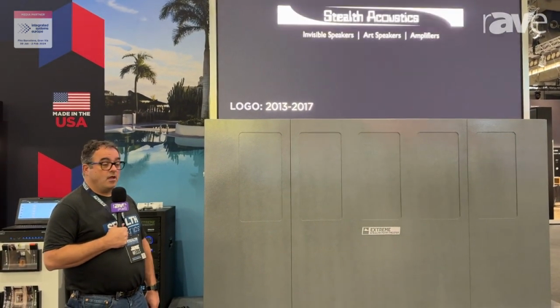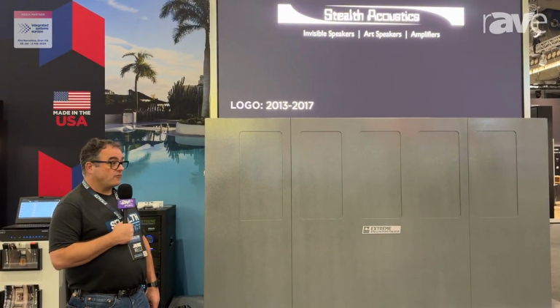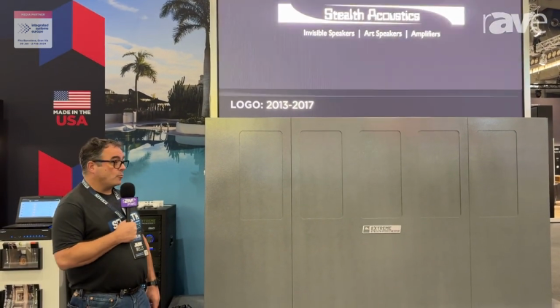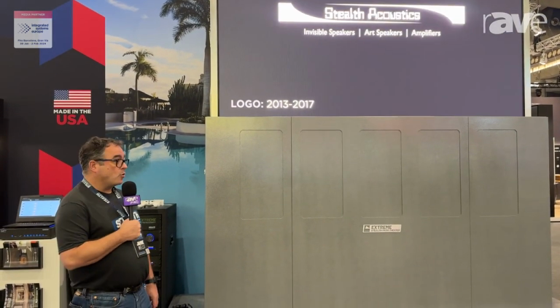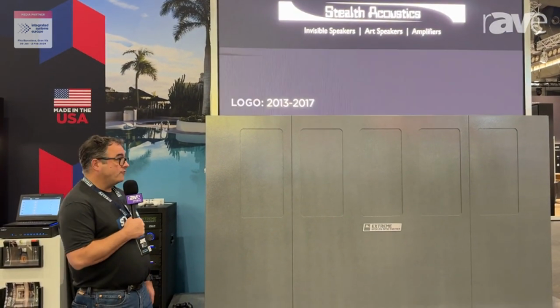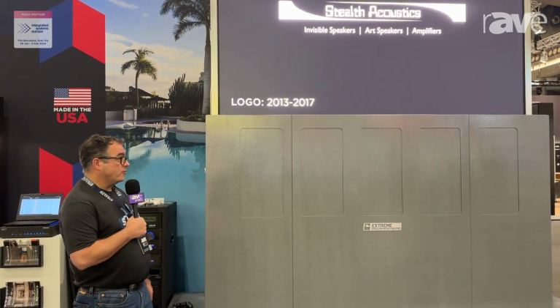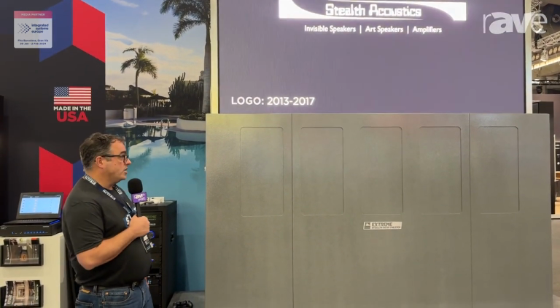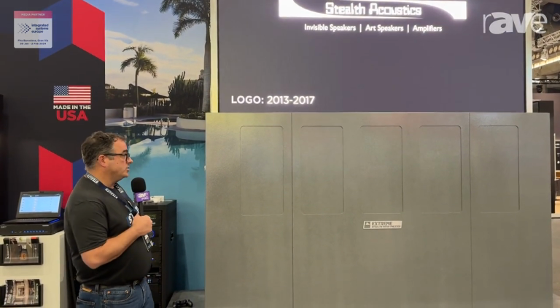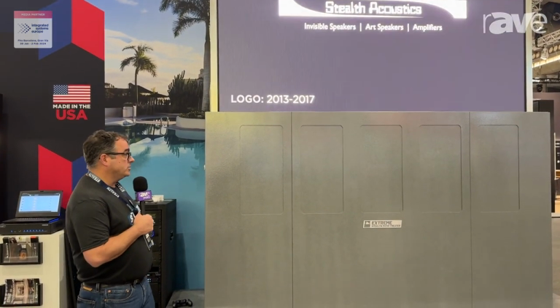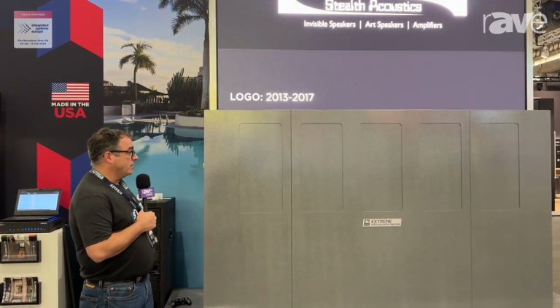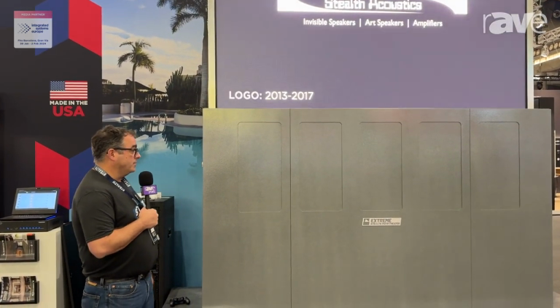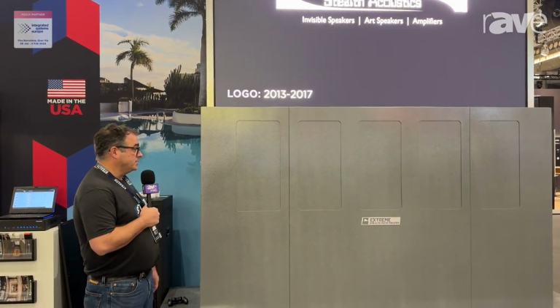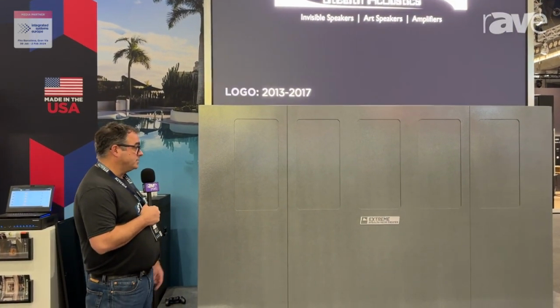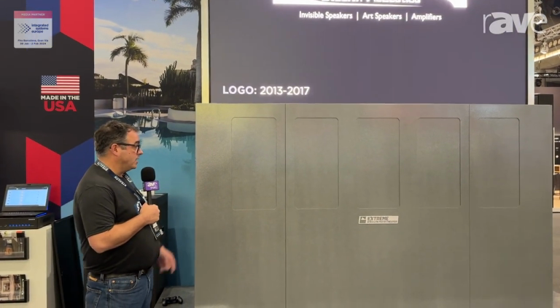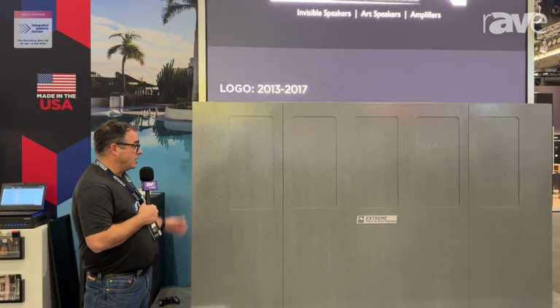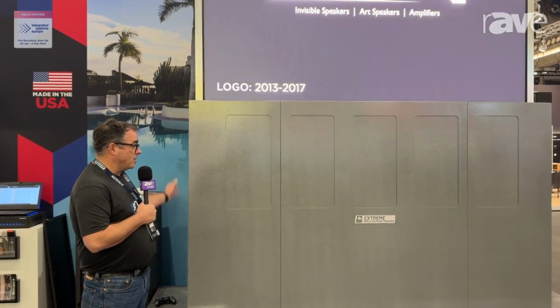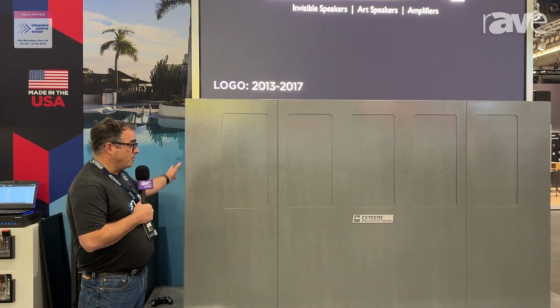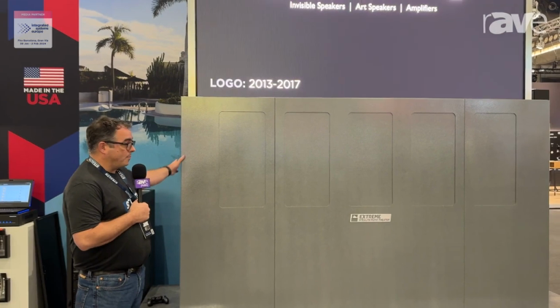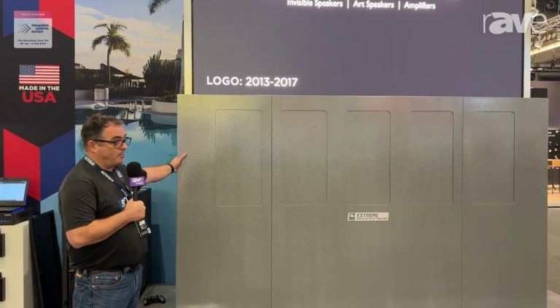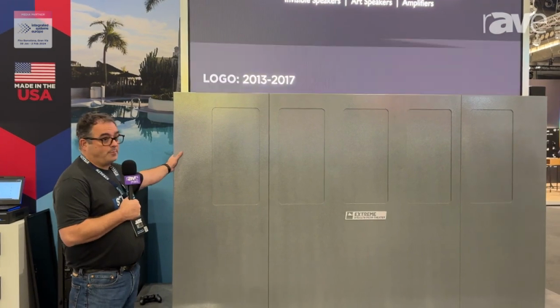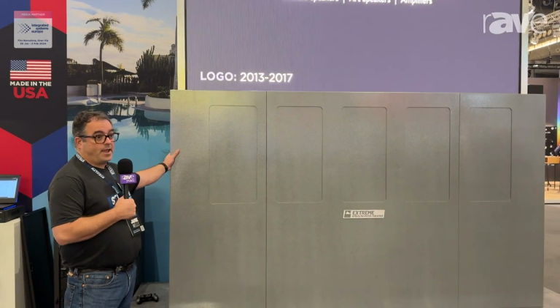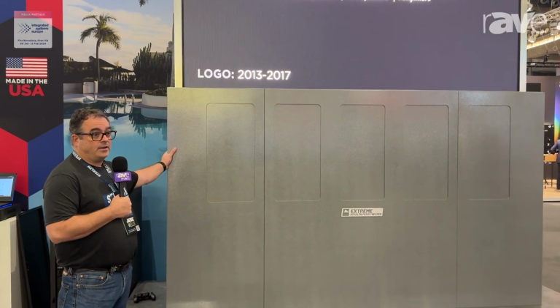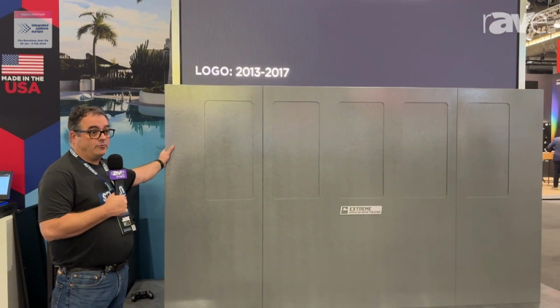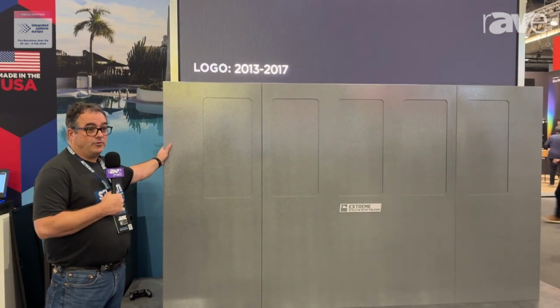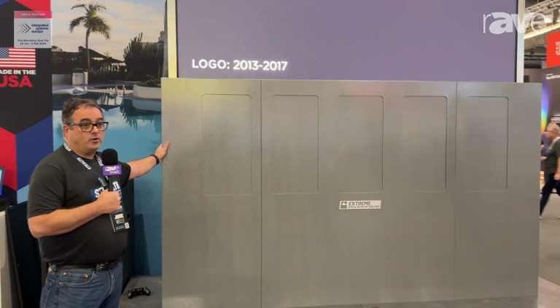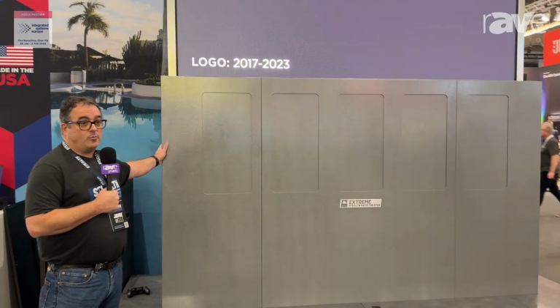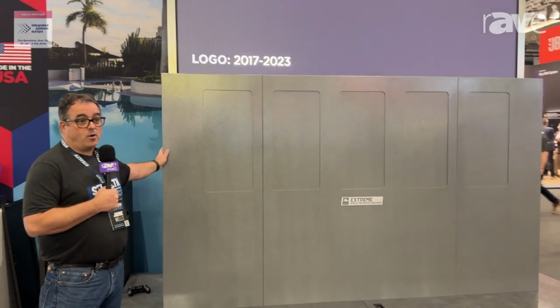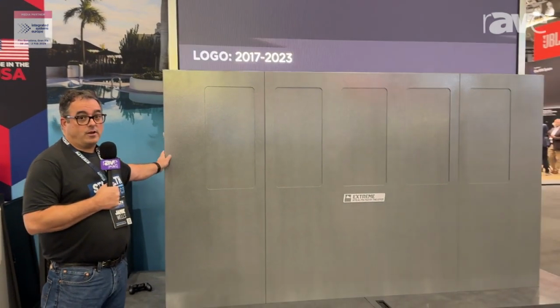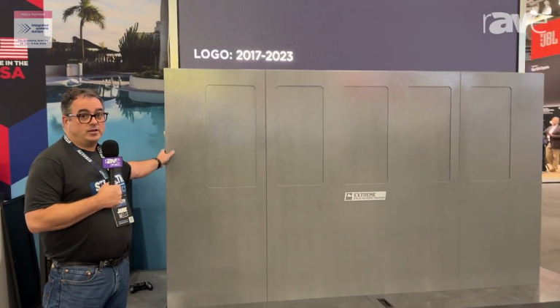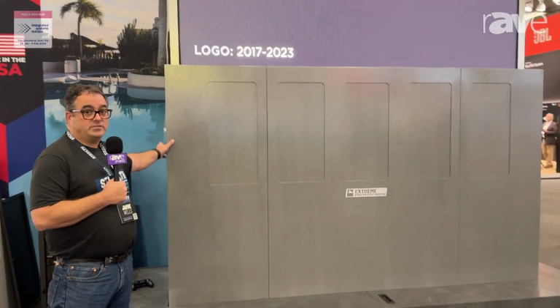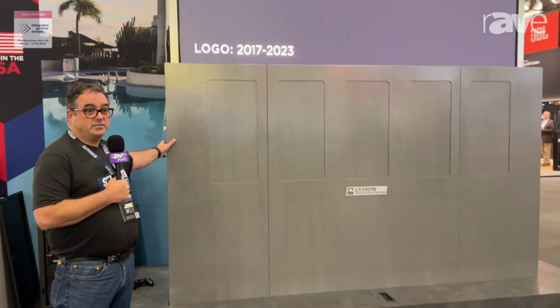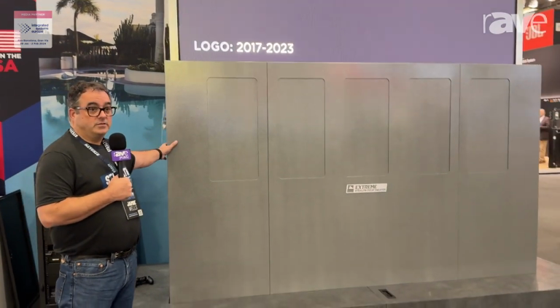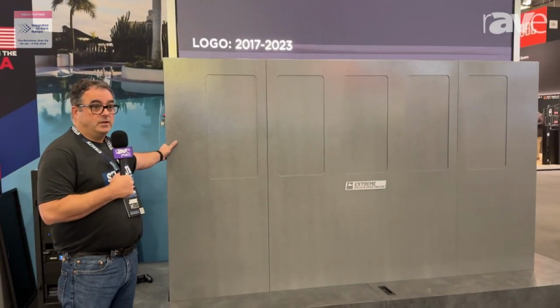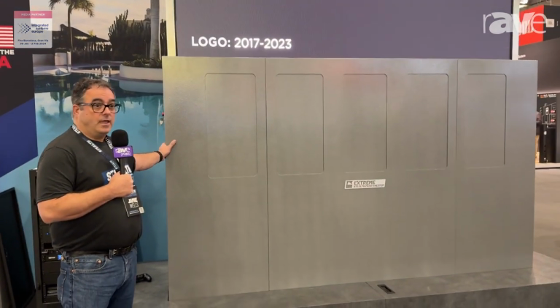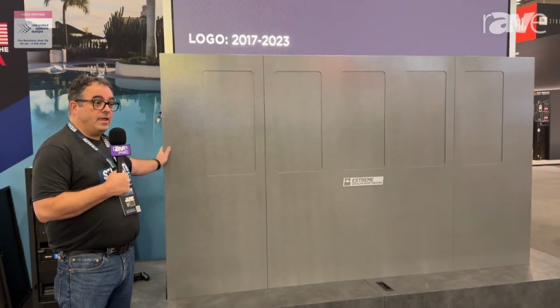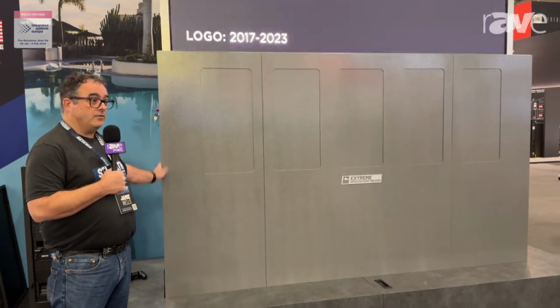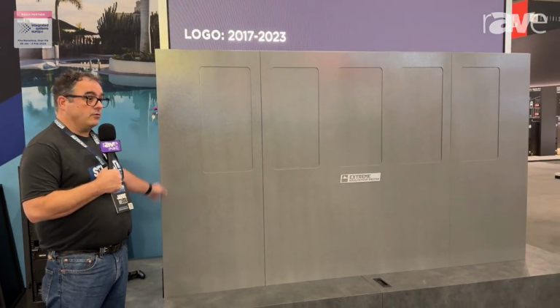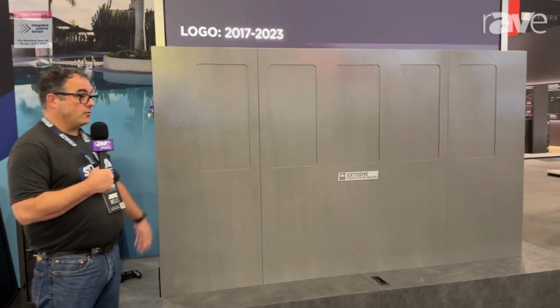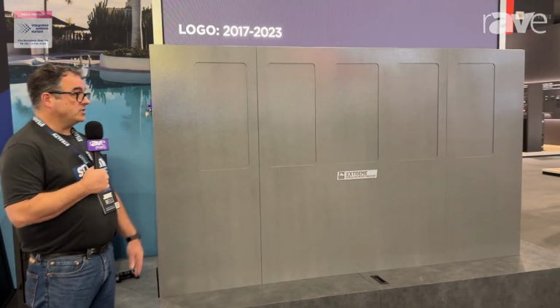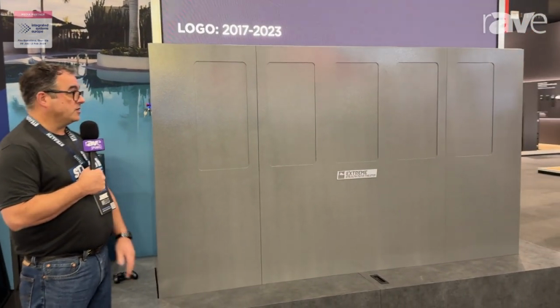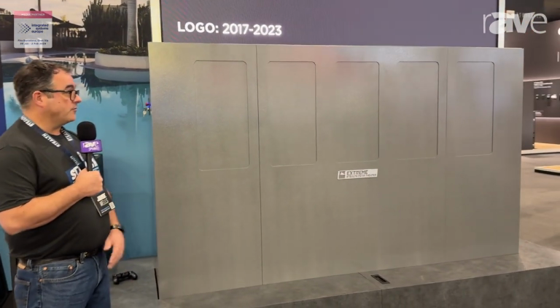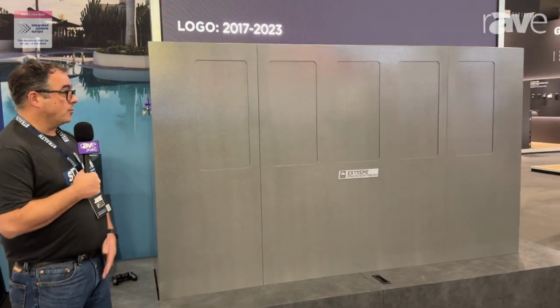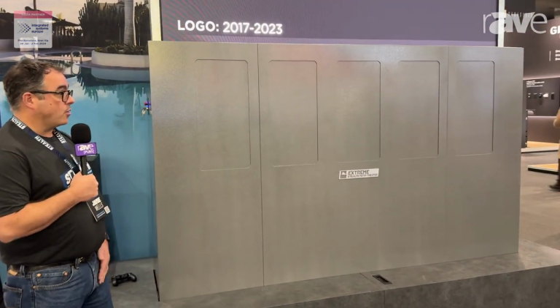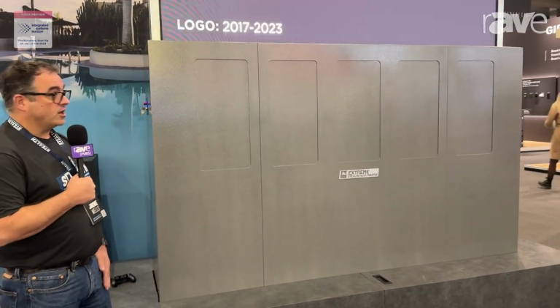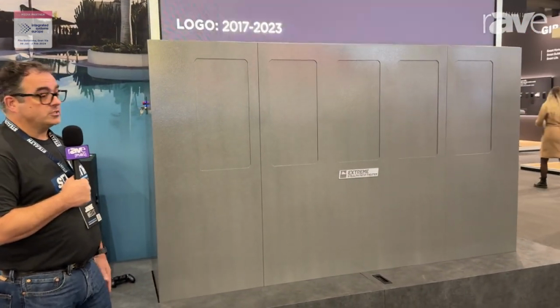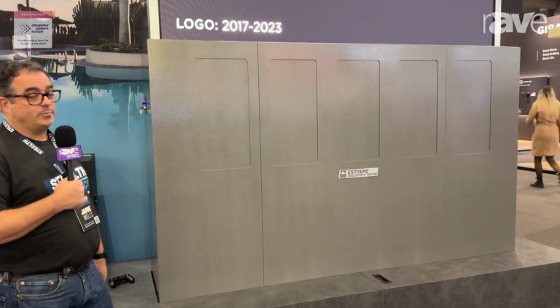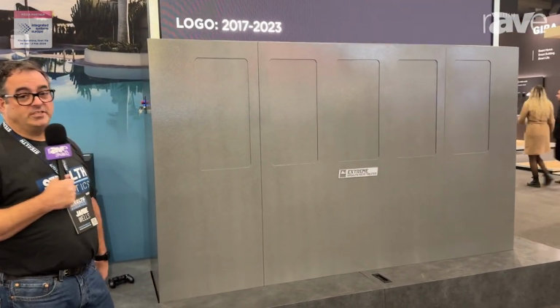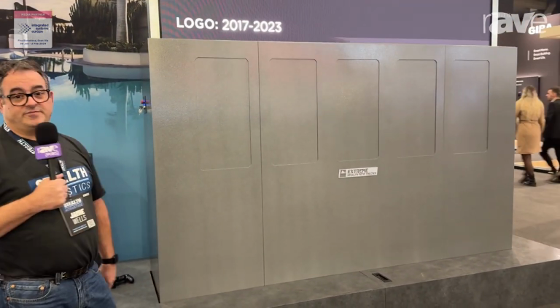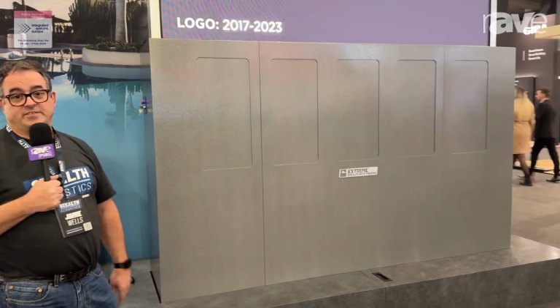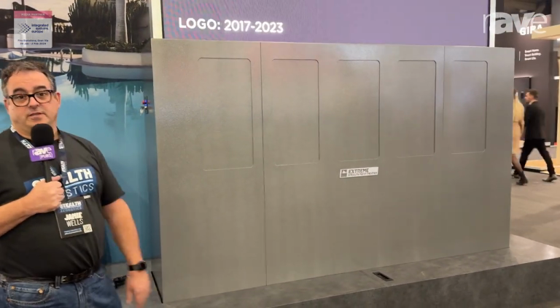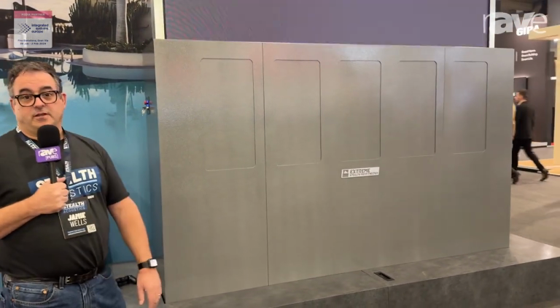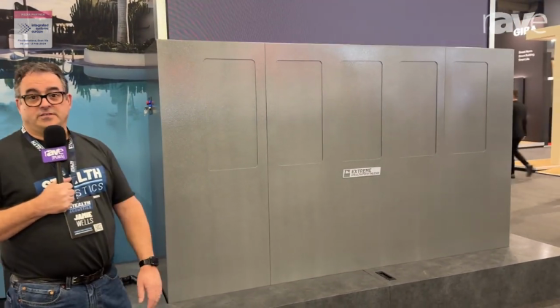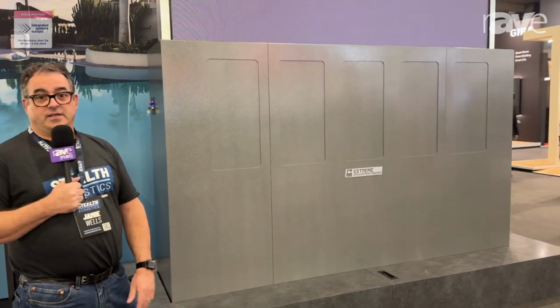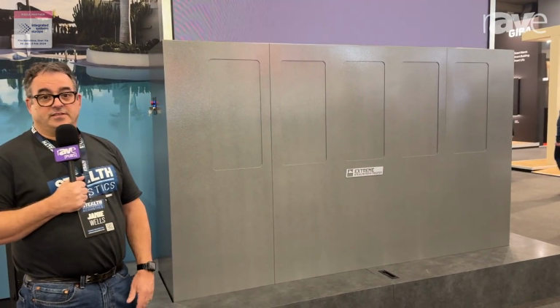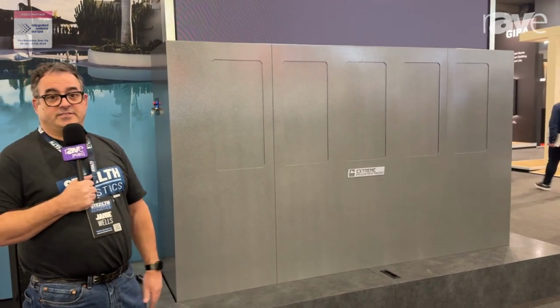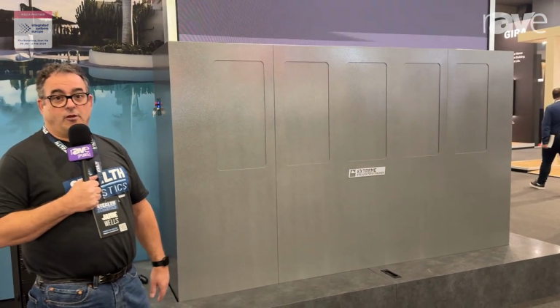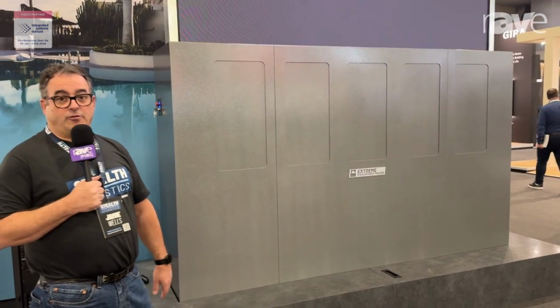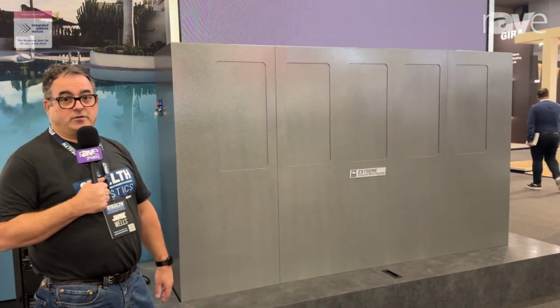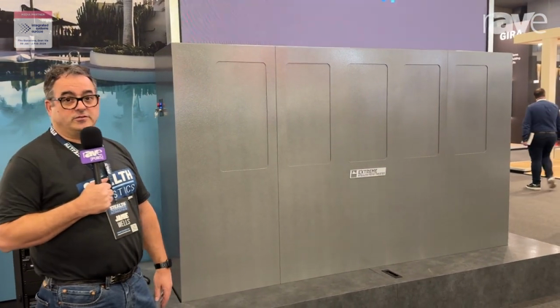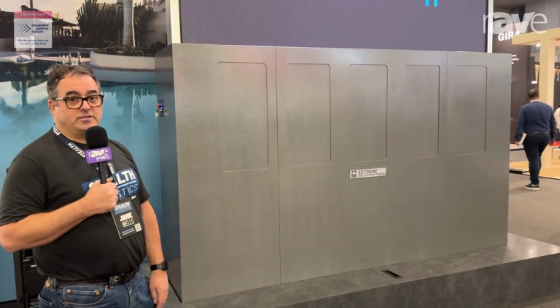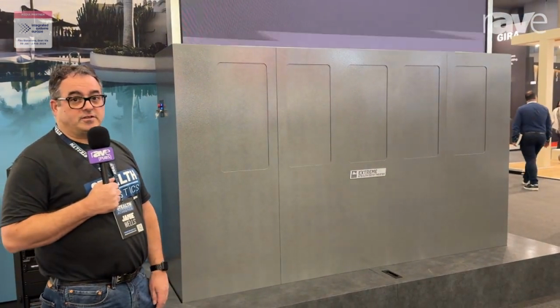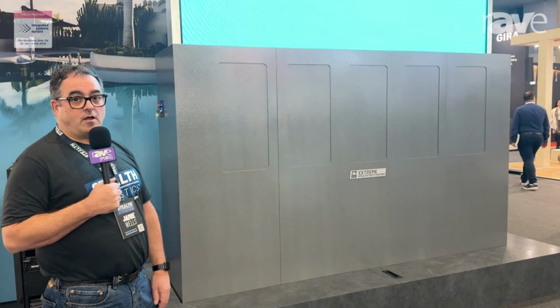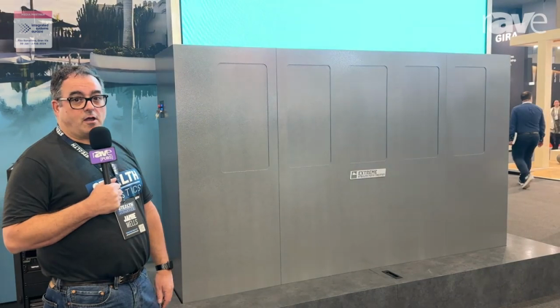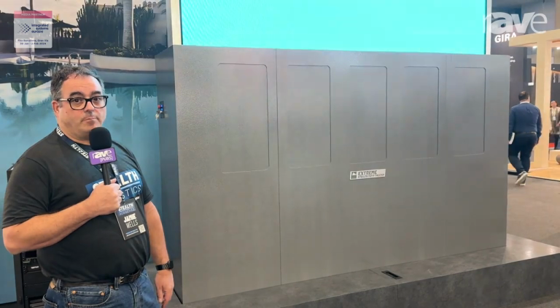For more information on this Patio Theatre product and the rest of our products, please visit us at StealthAcoustics.com.